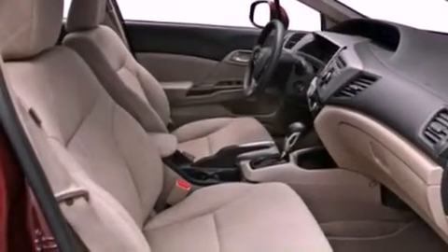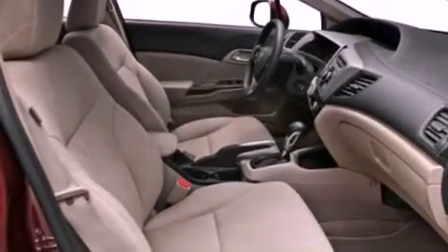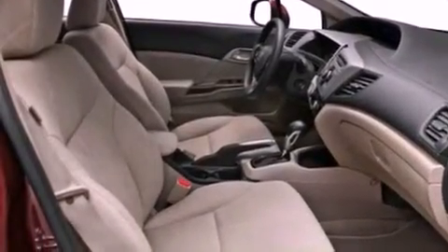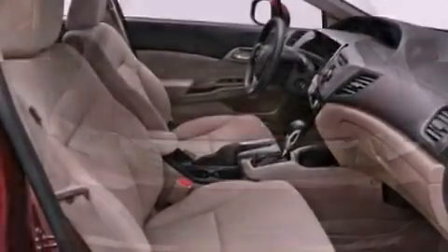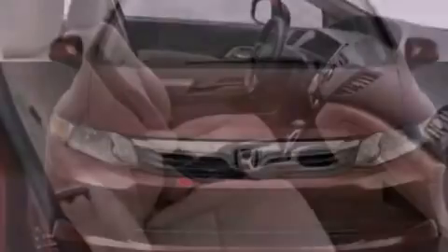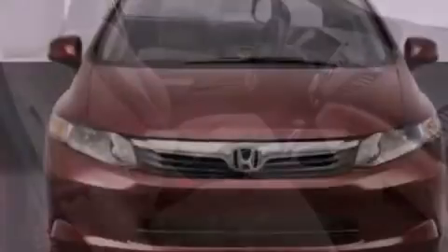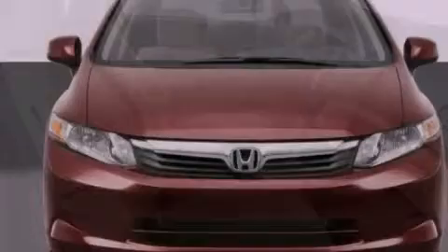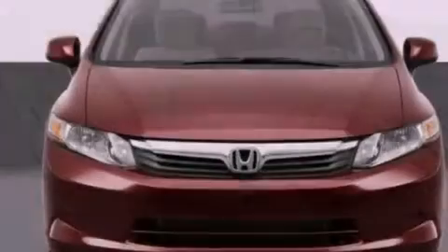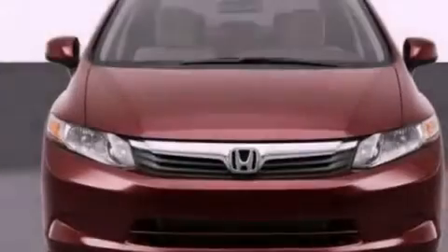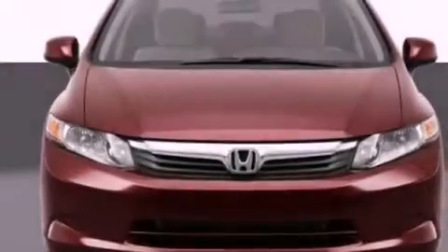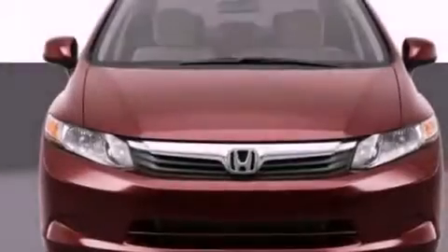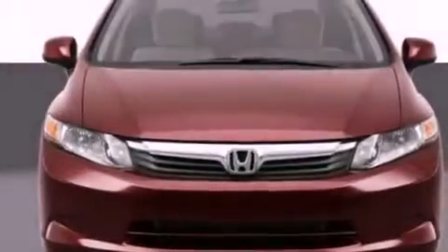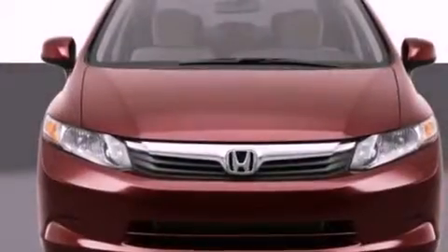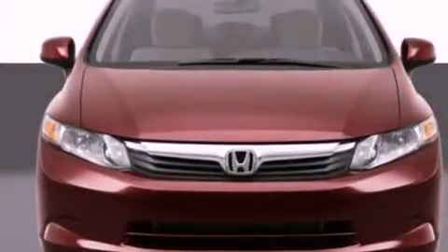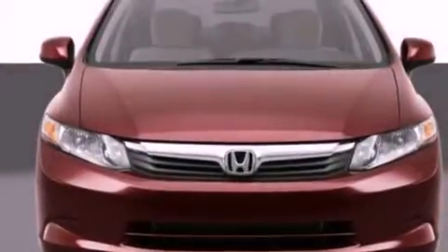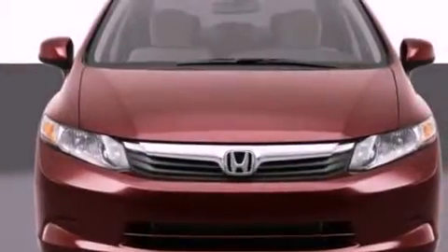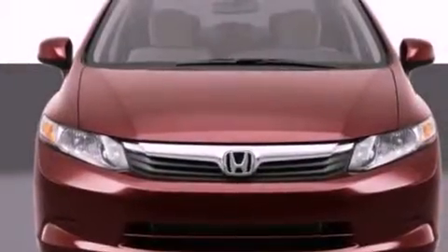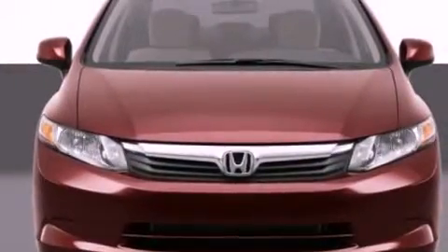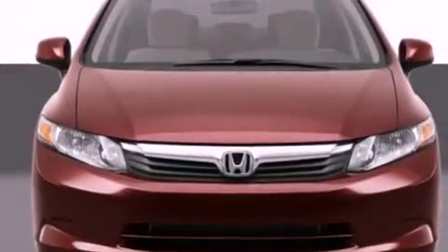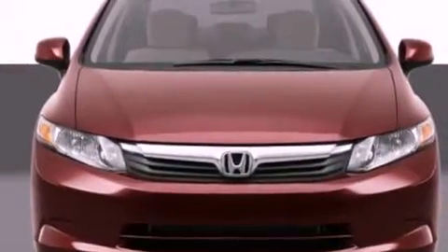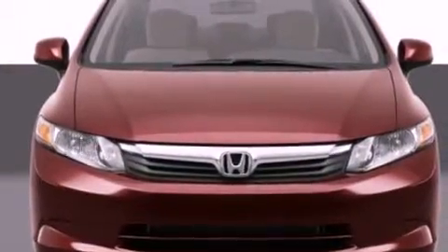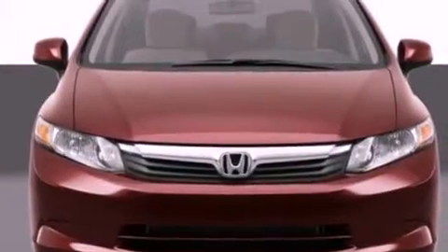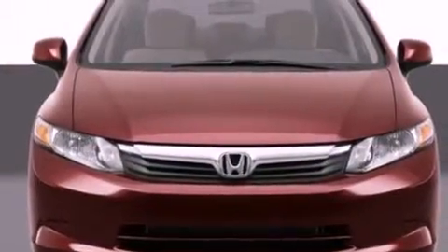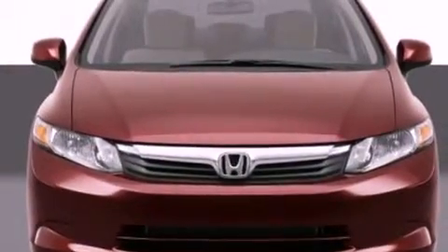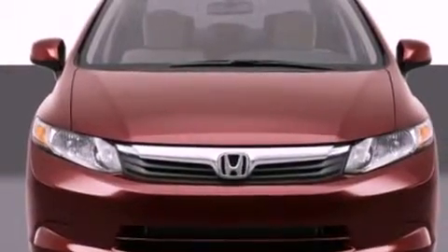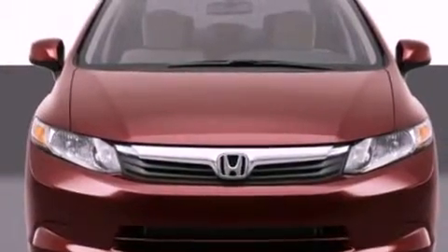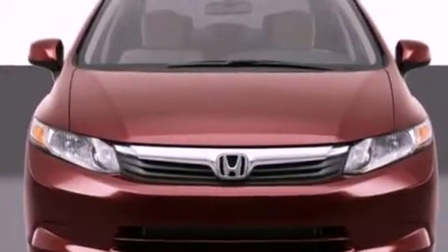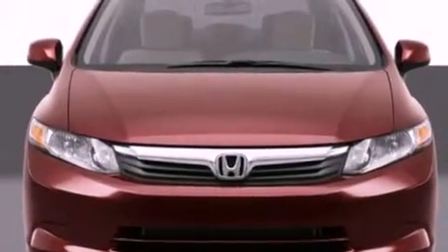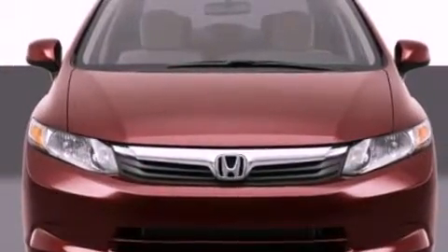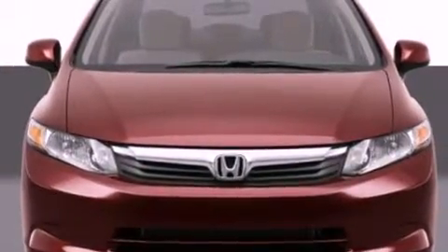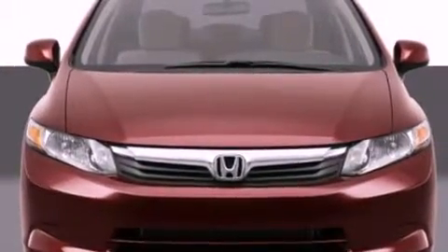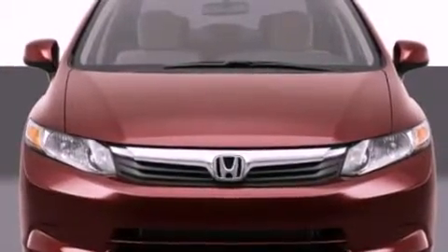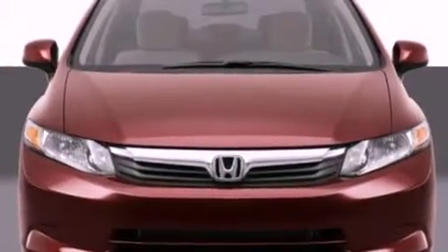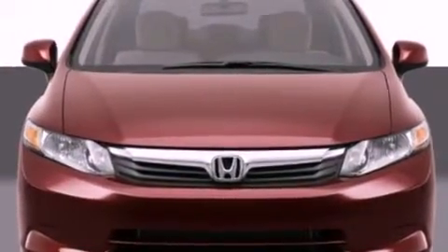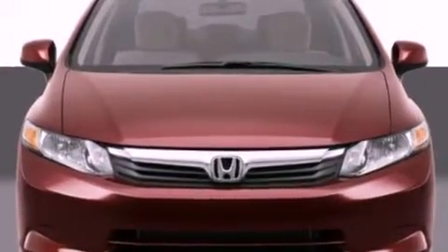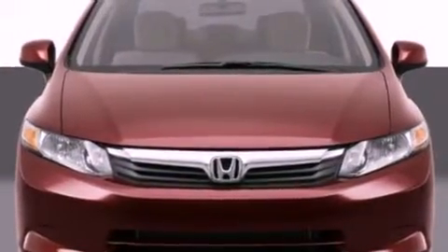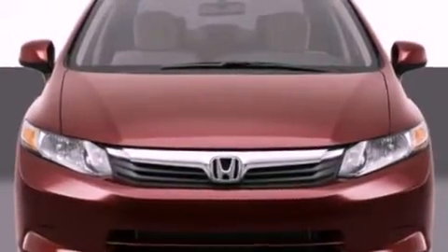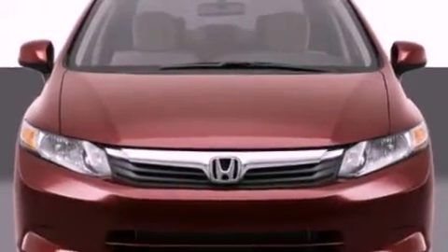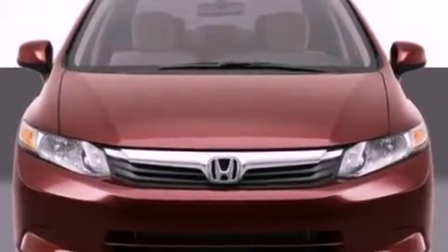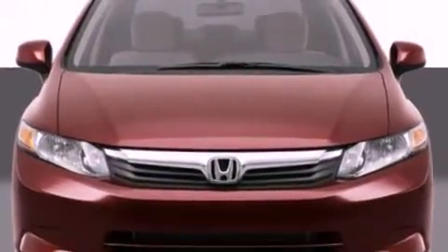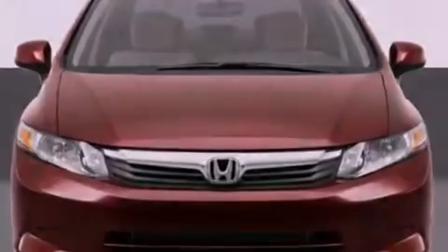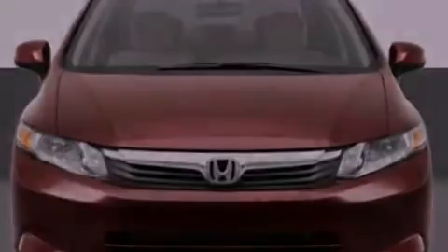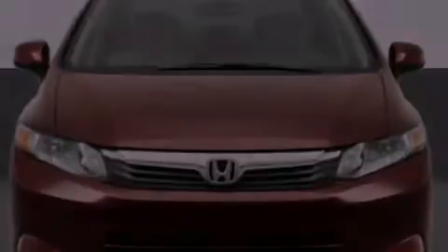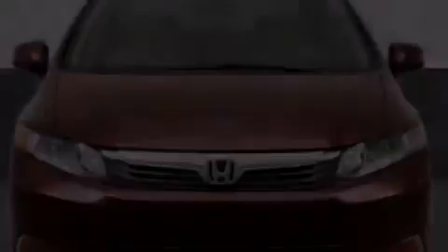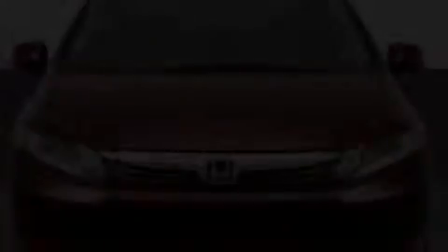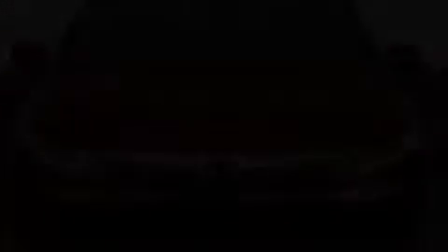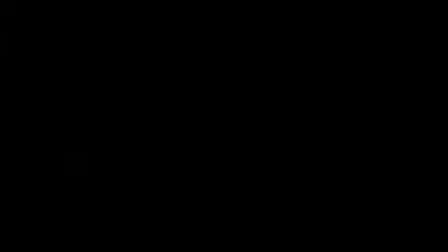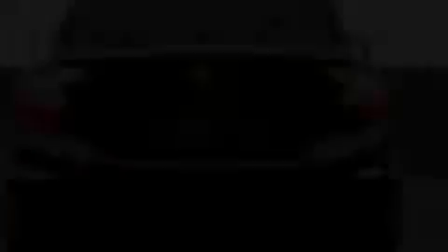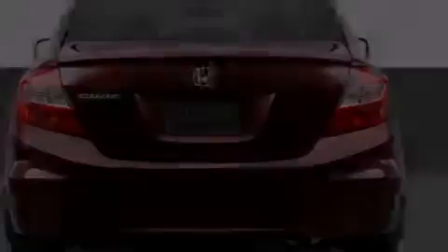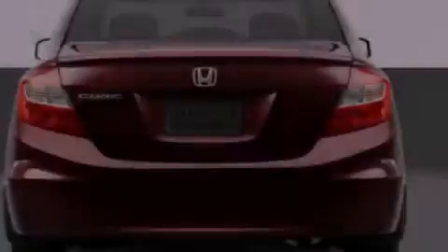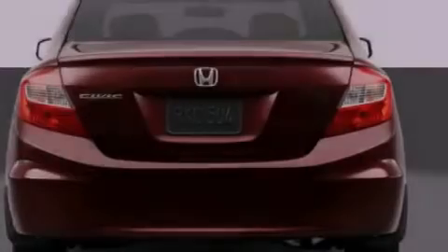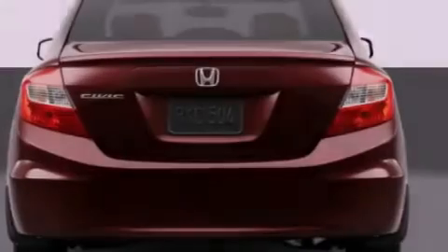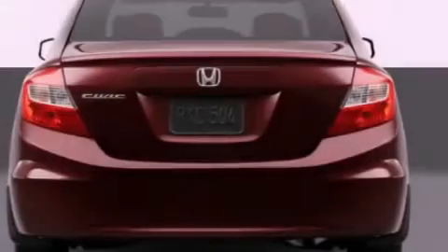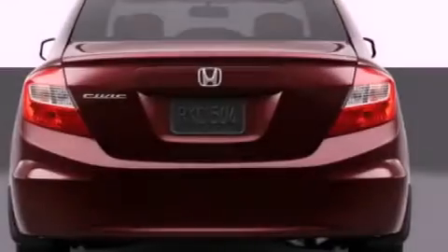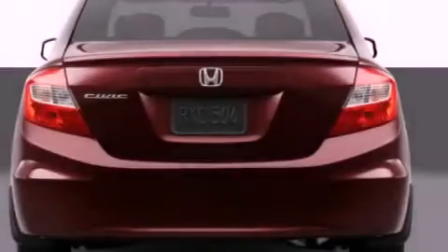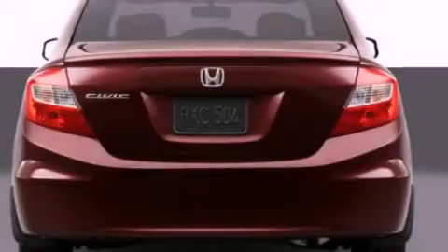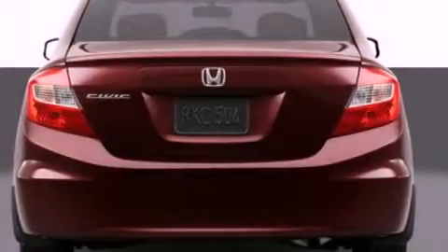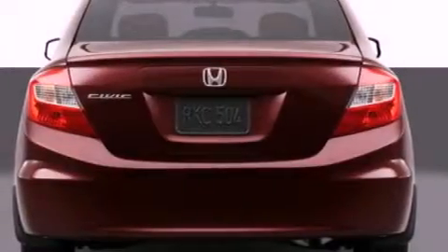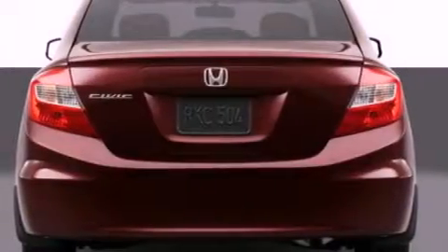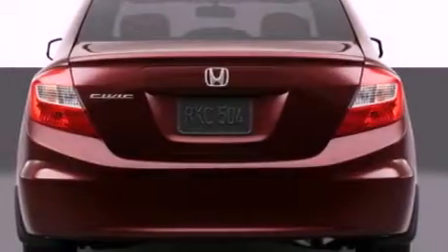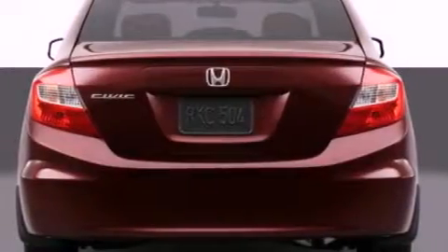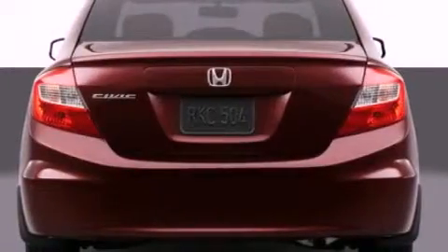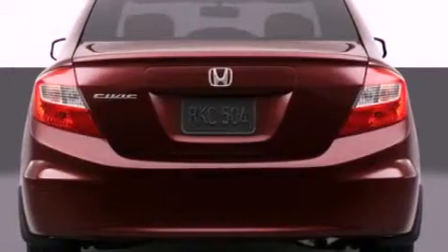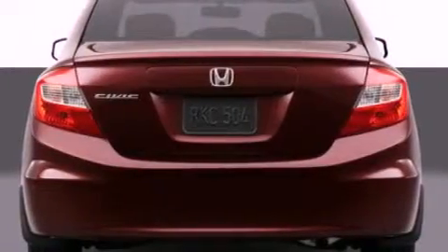Additional features include a passenger side airbag, rear seat child-proof door locks, heater vents for rear-seated passengers, and an anti-theft protection system.